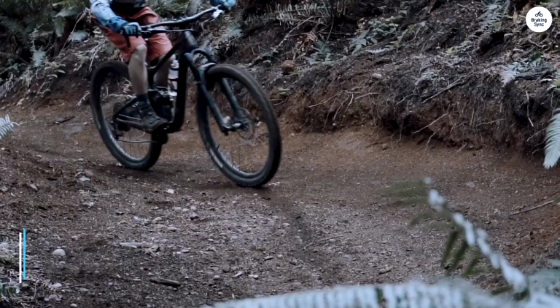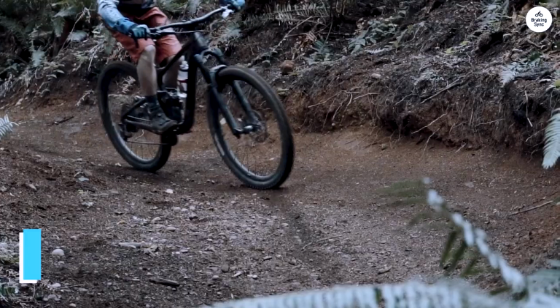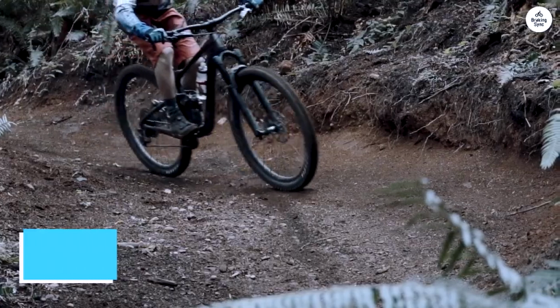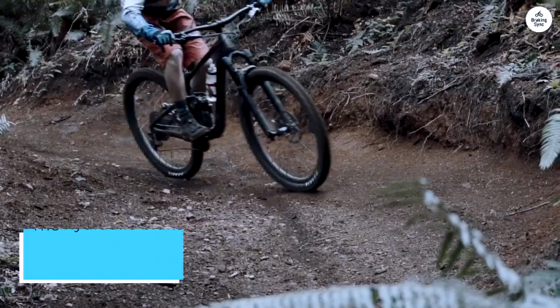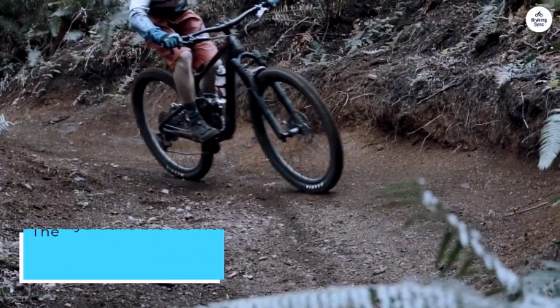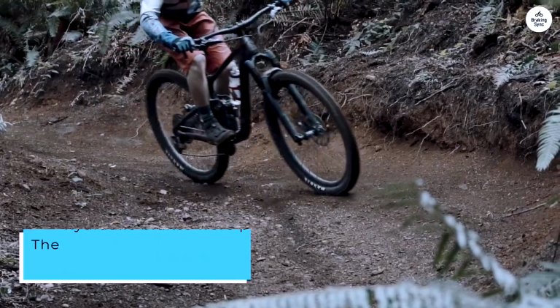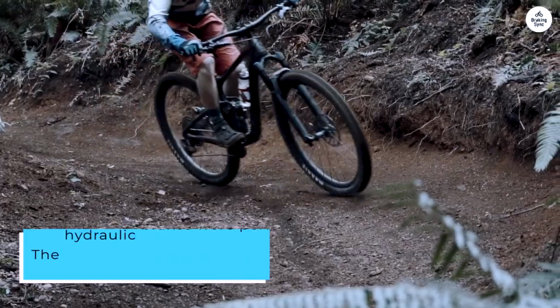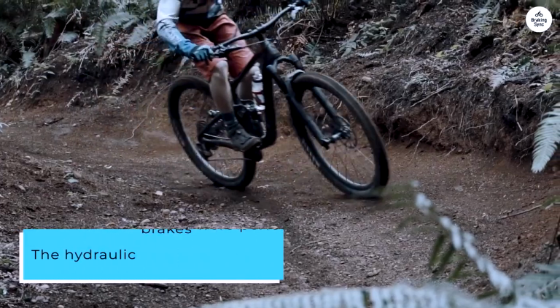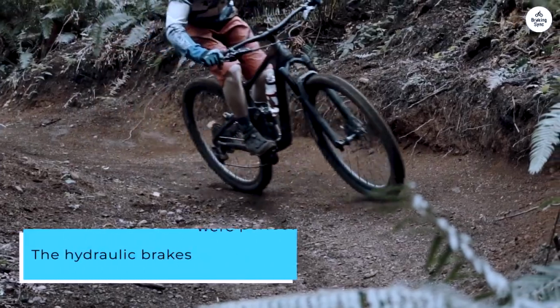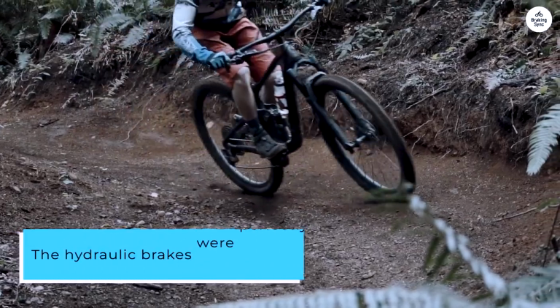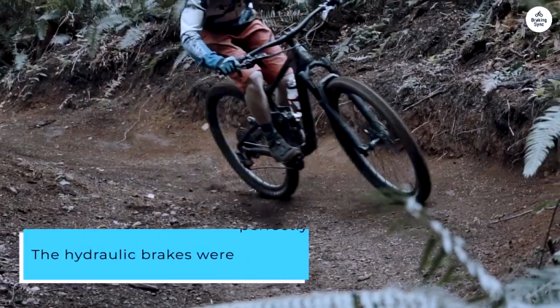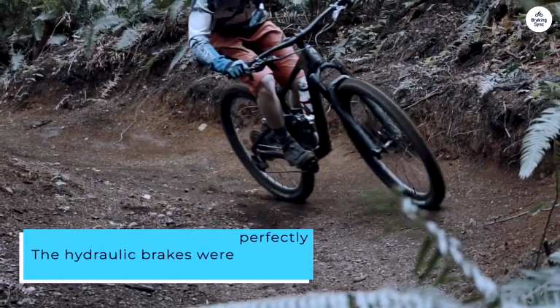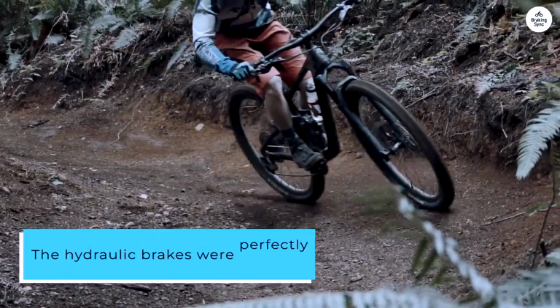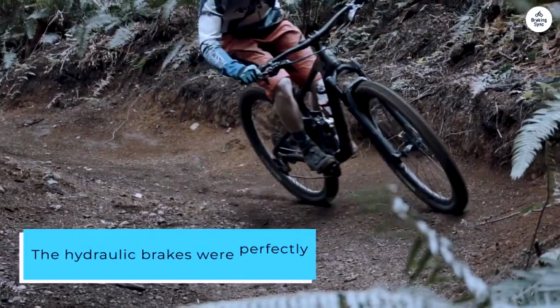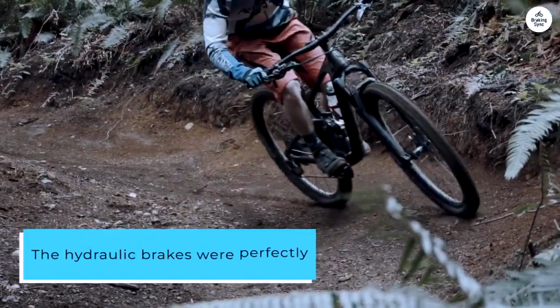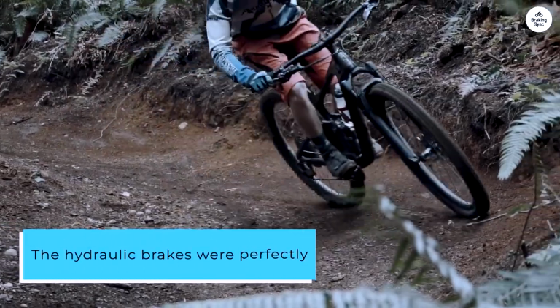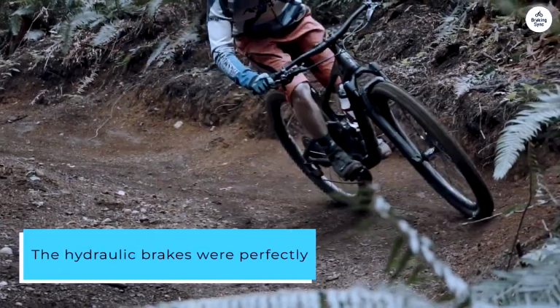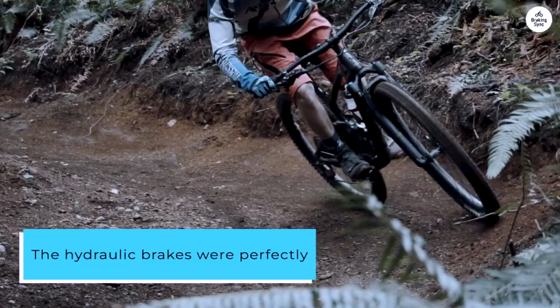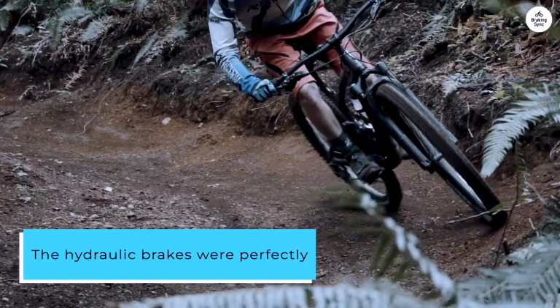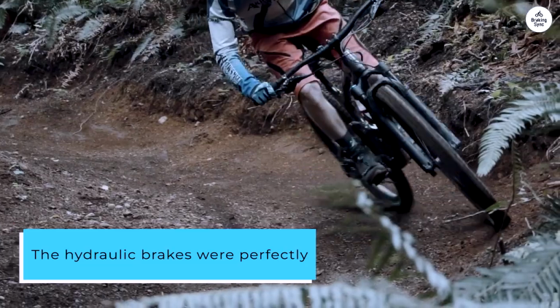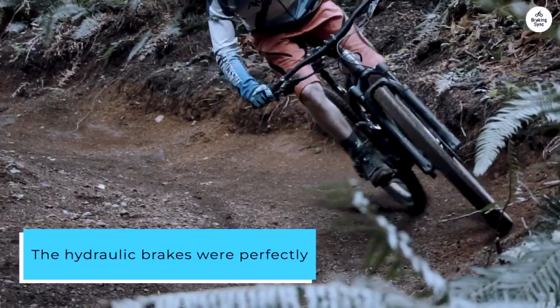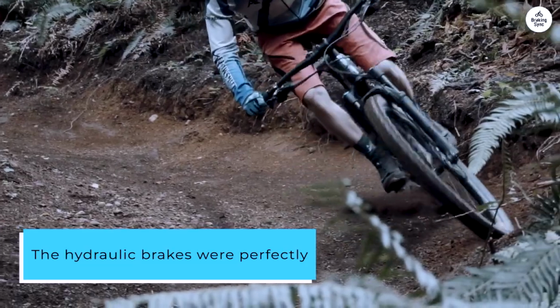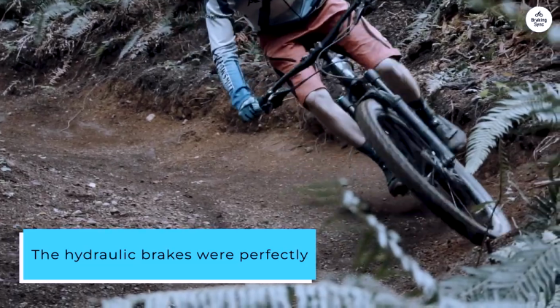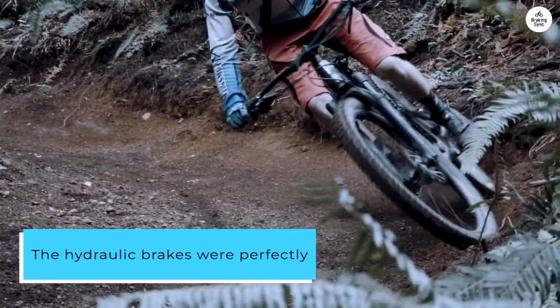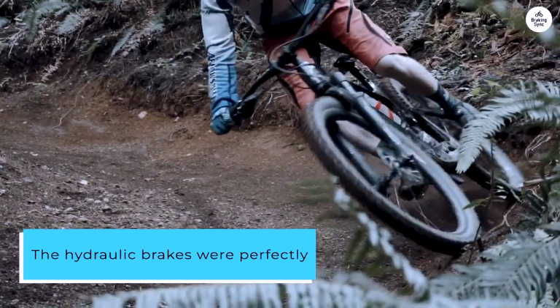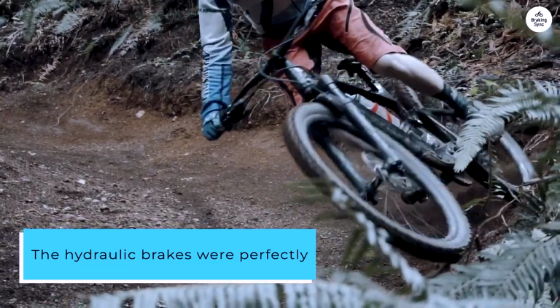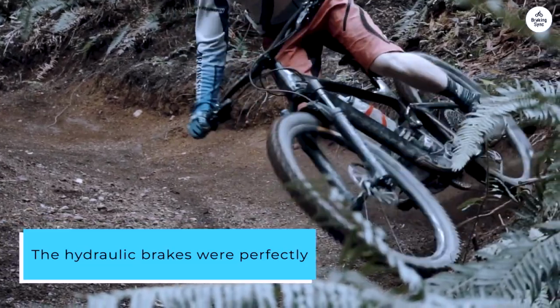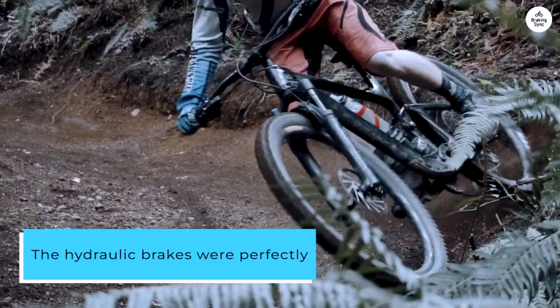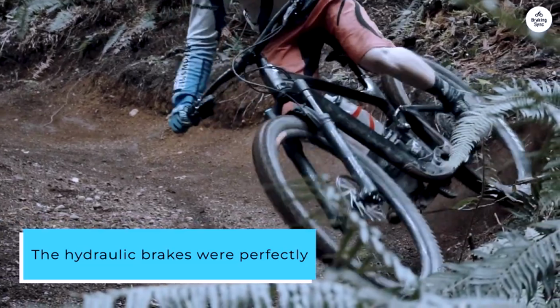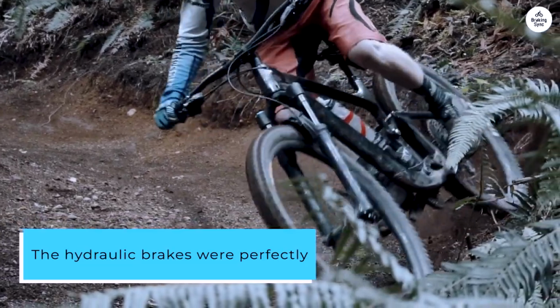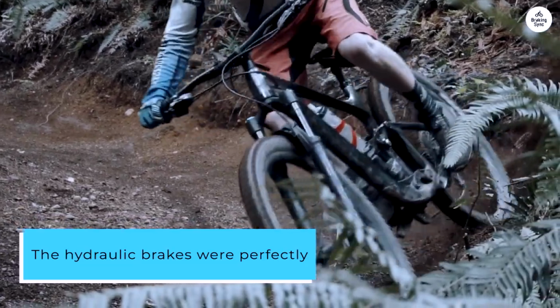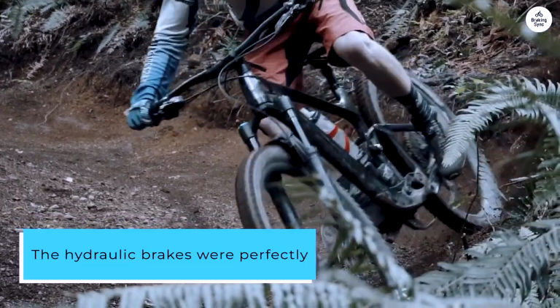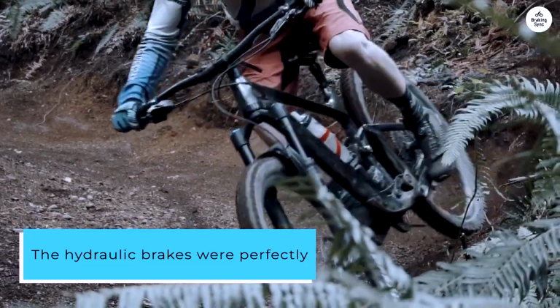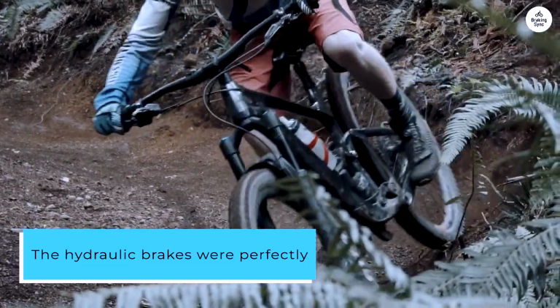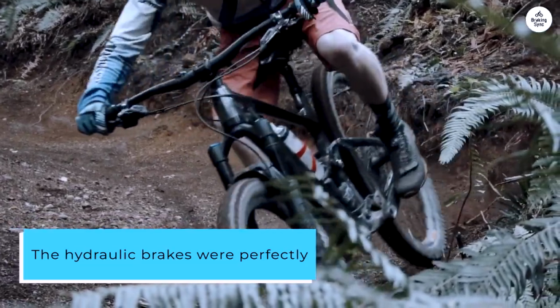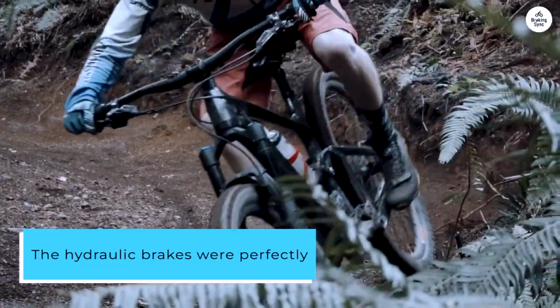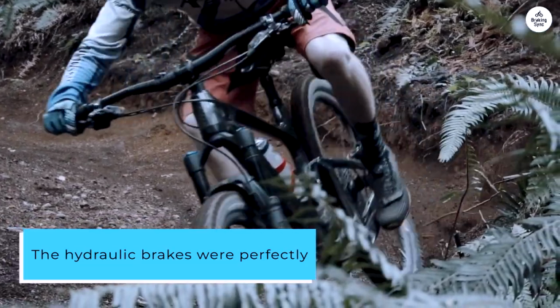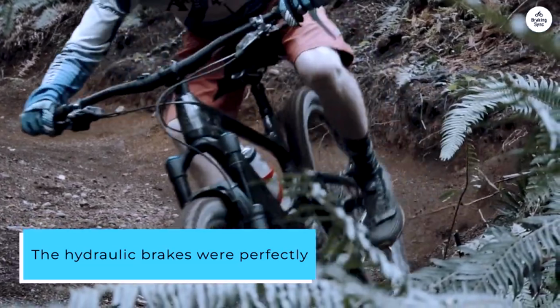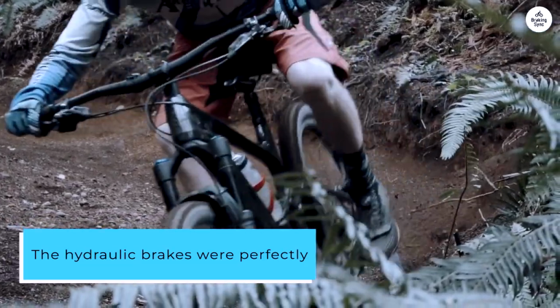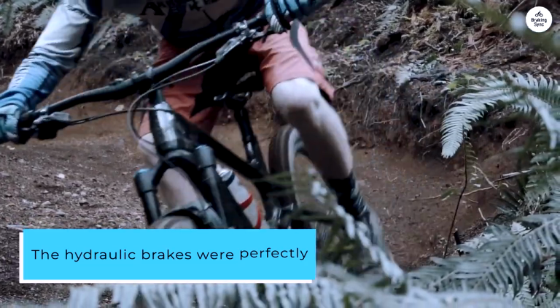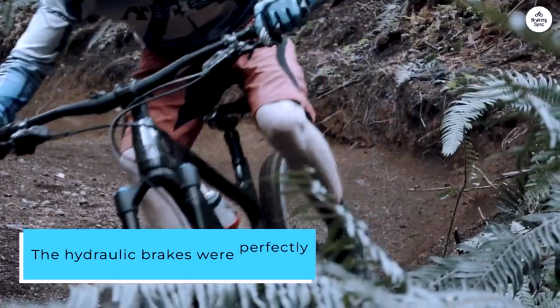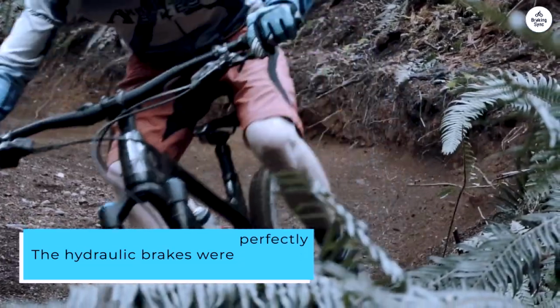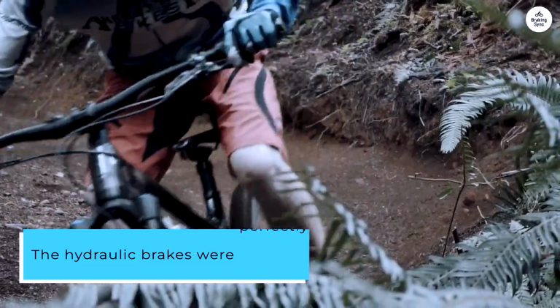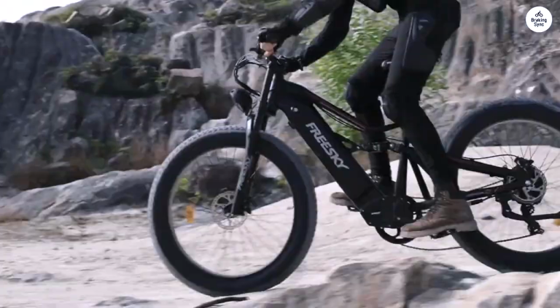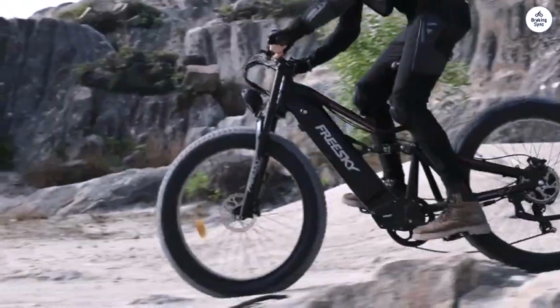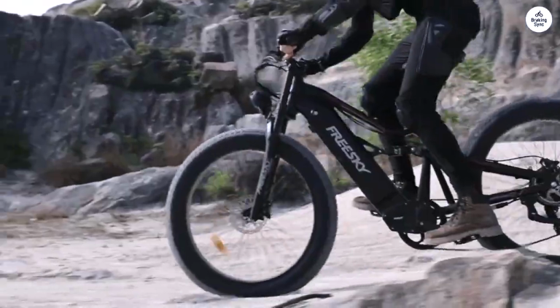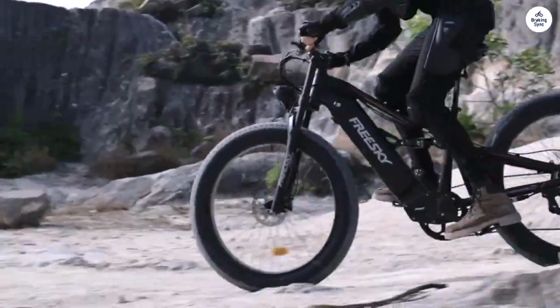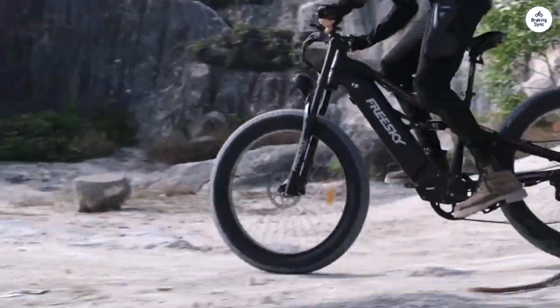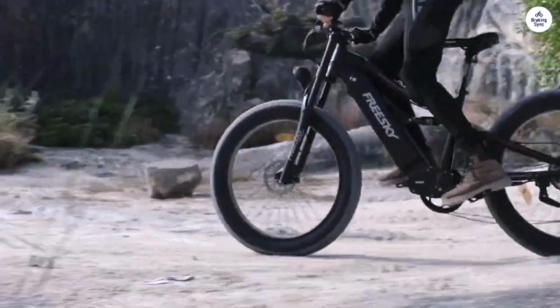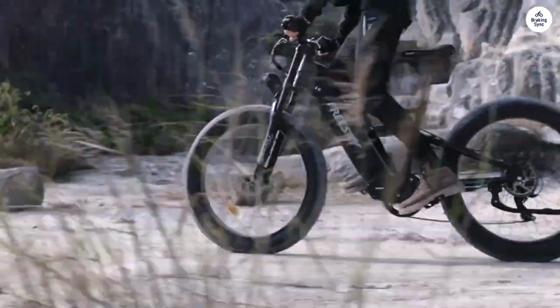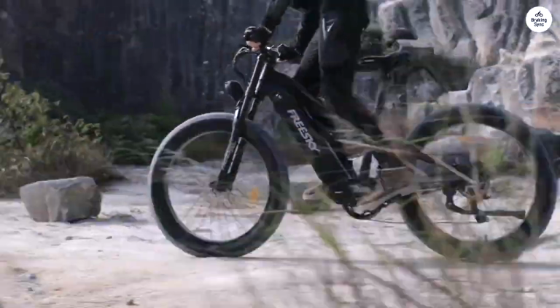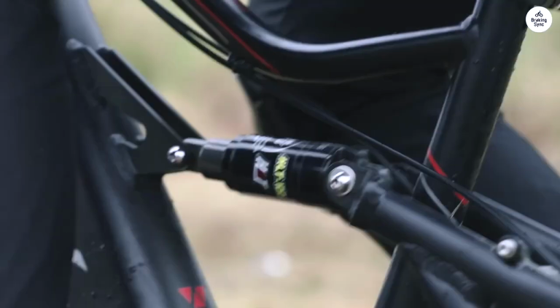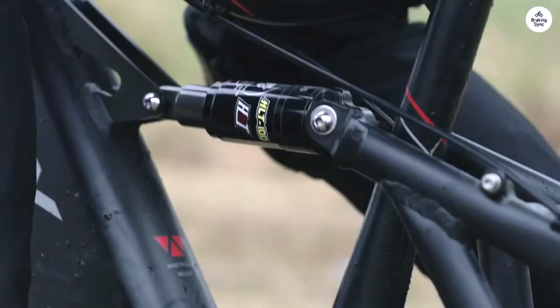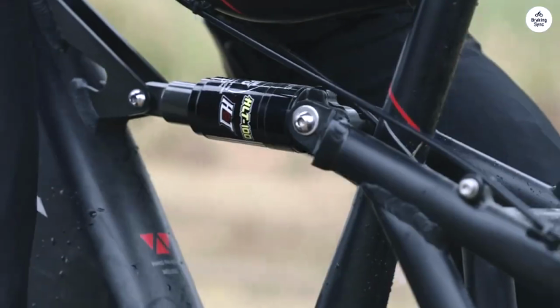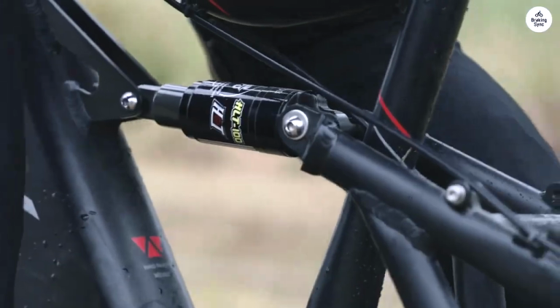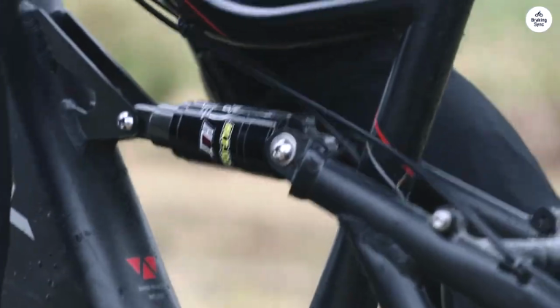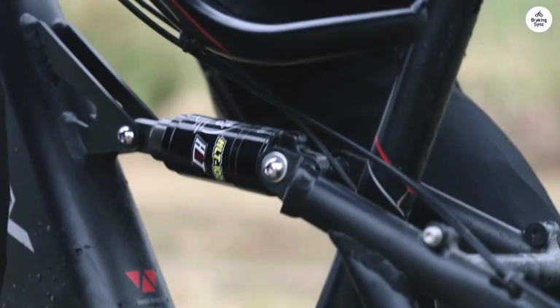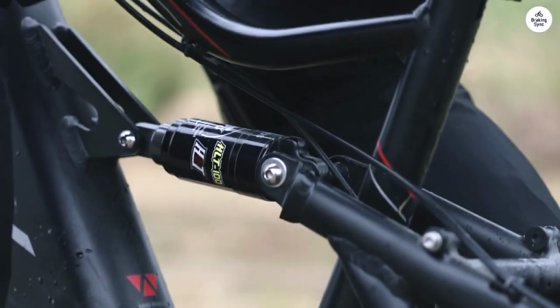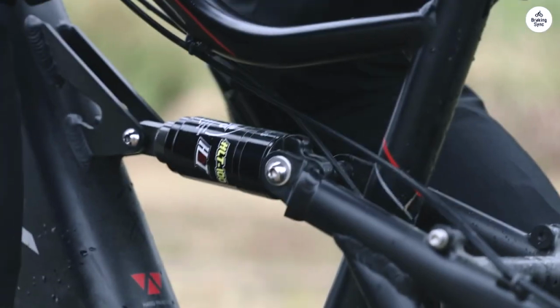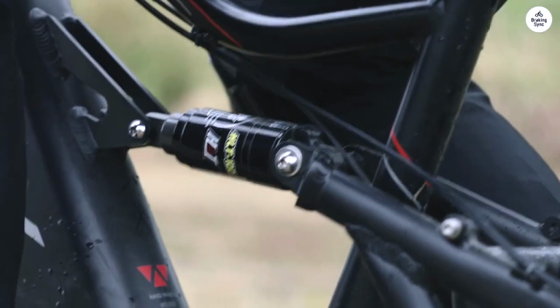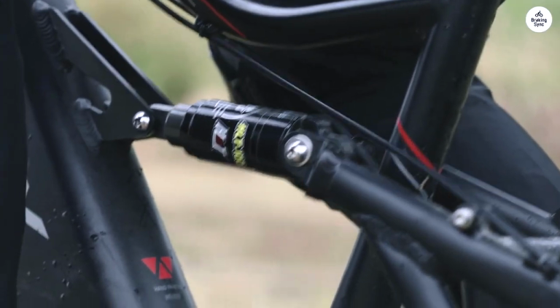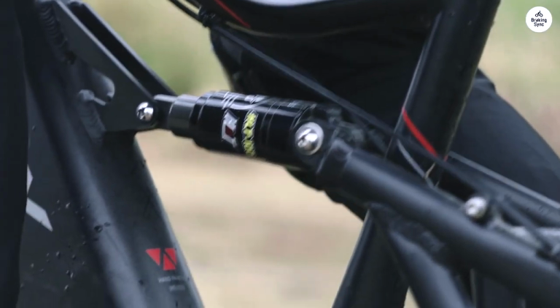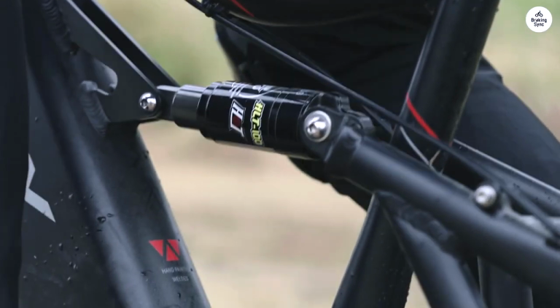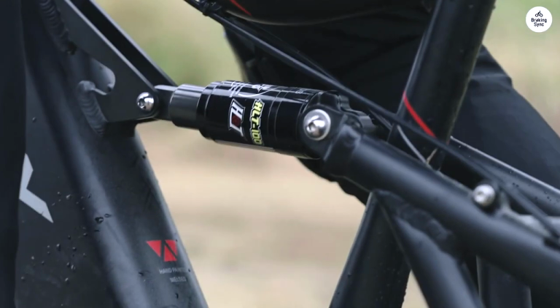The hydraulic brakes were perfectly dialed in, and the shocks were set to a comfortable starting point, with easy adjustment options.